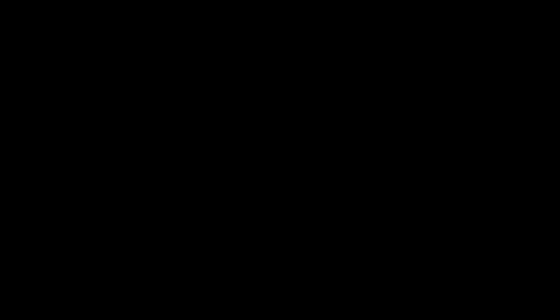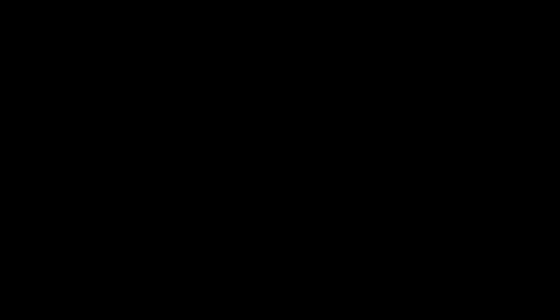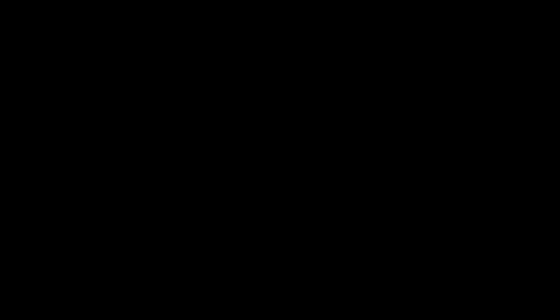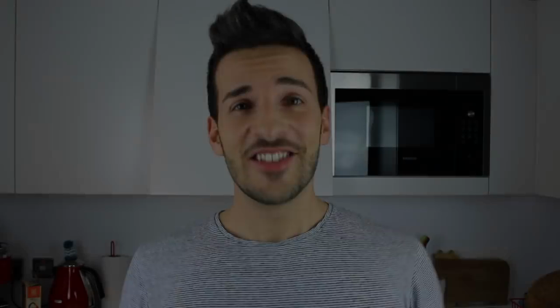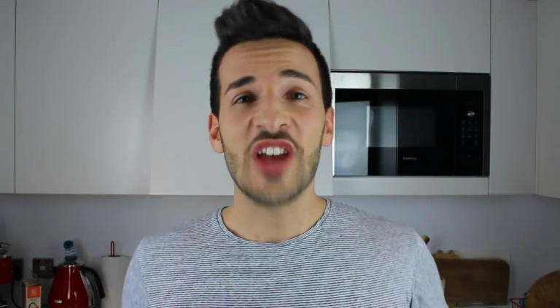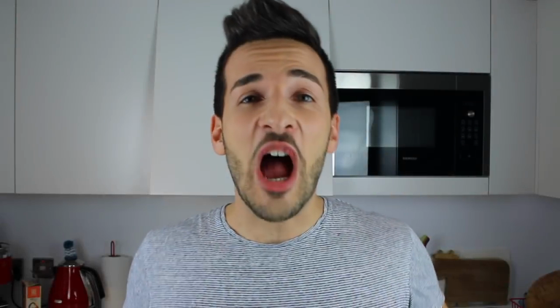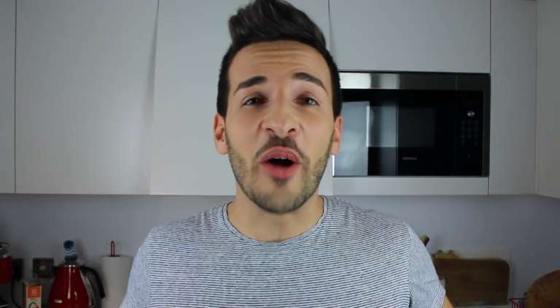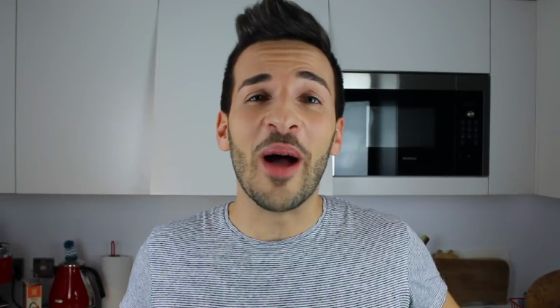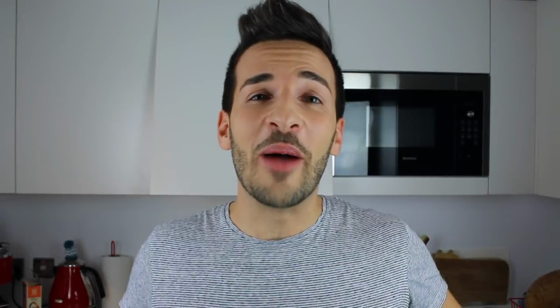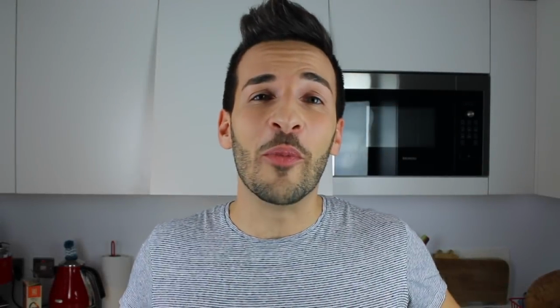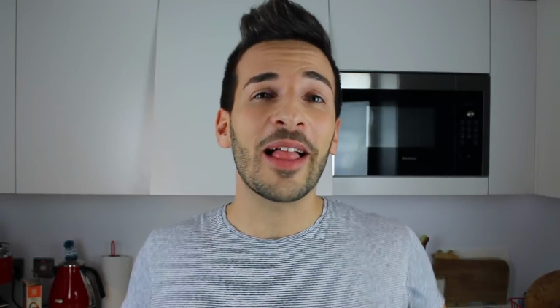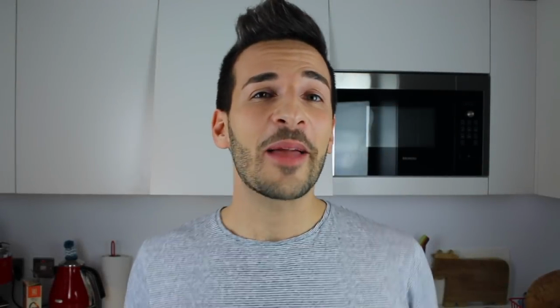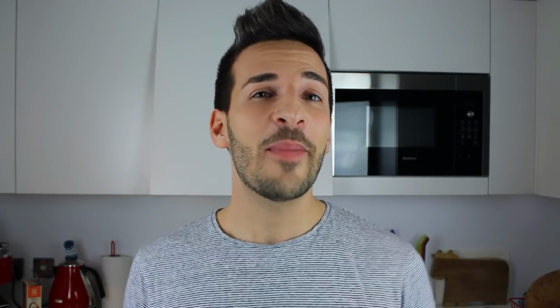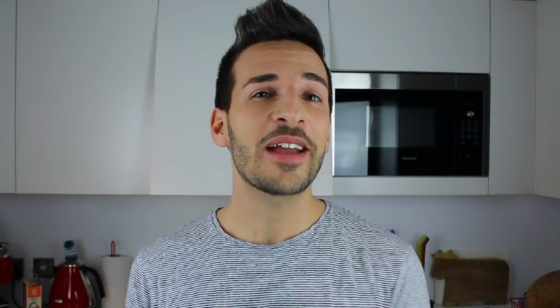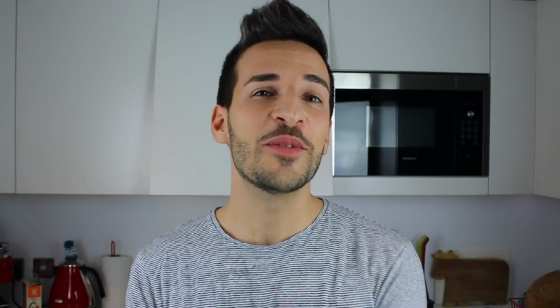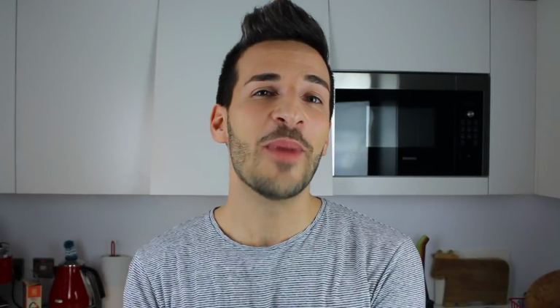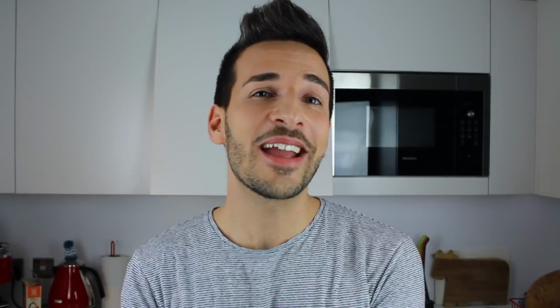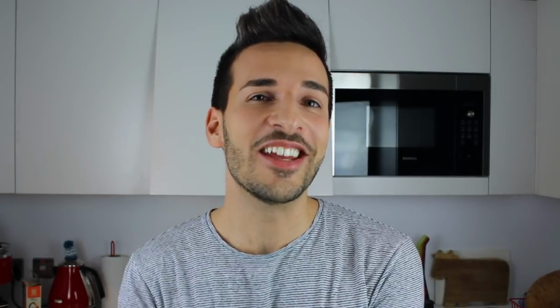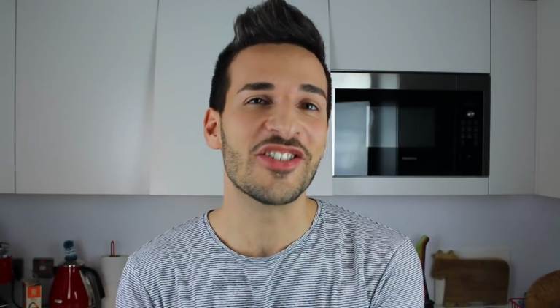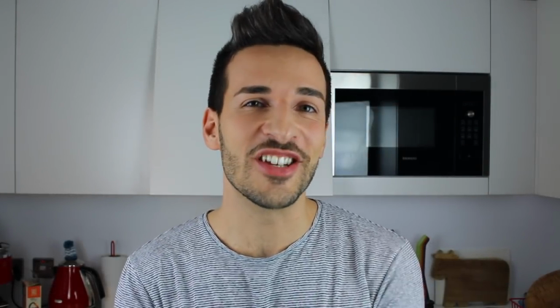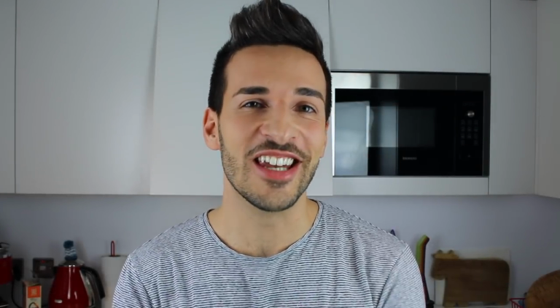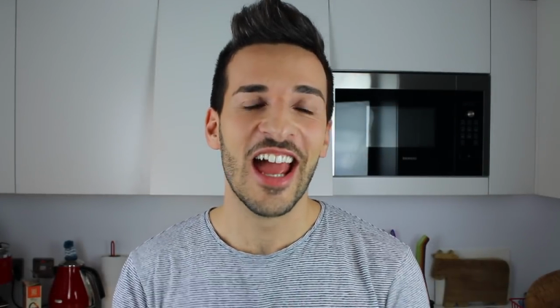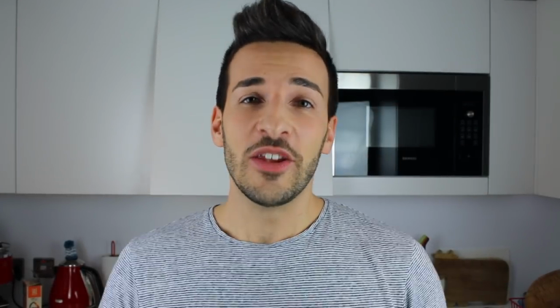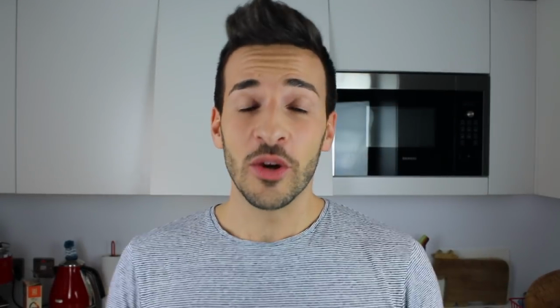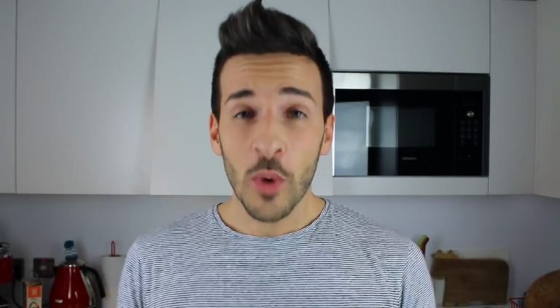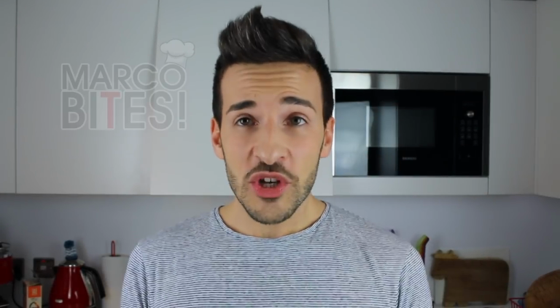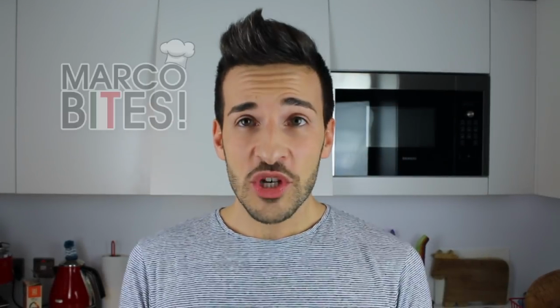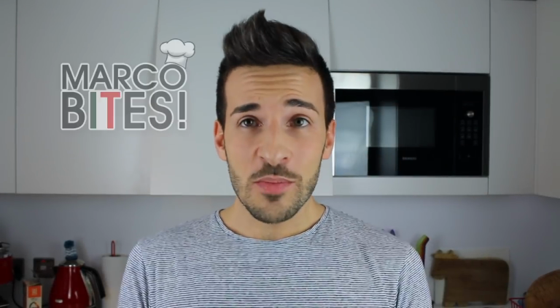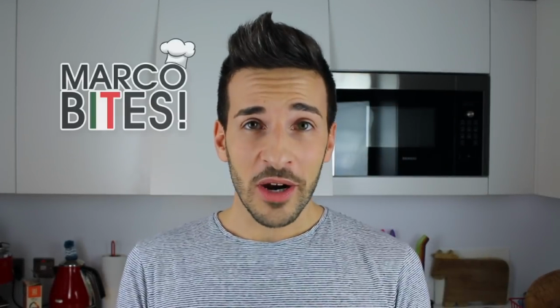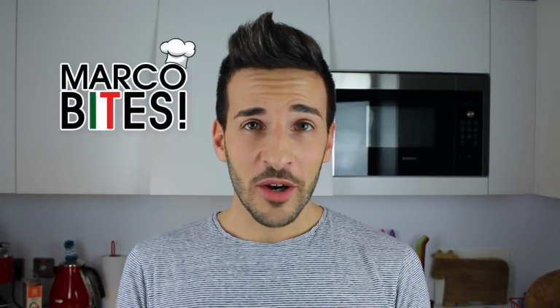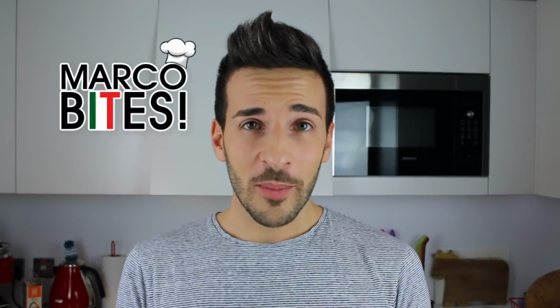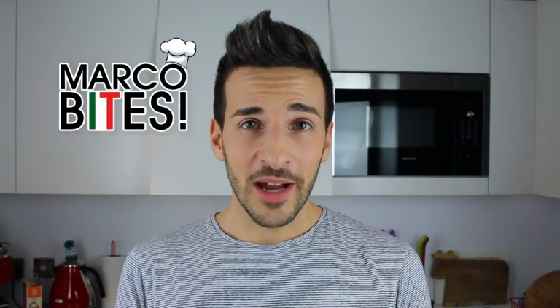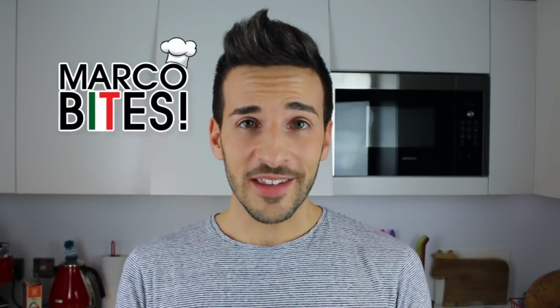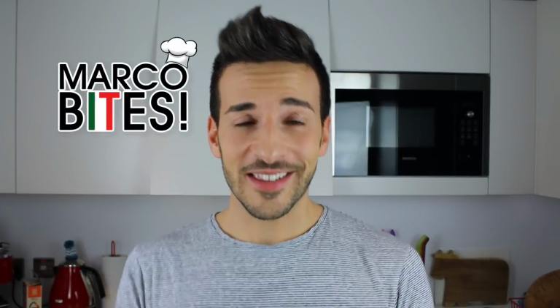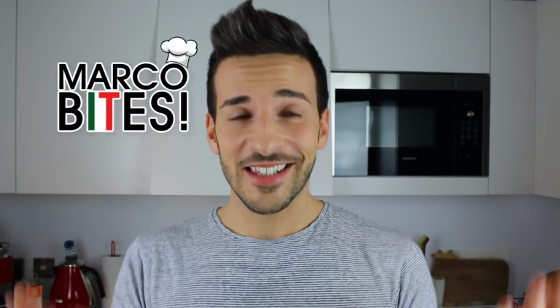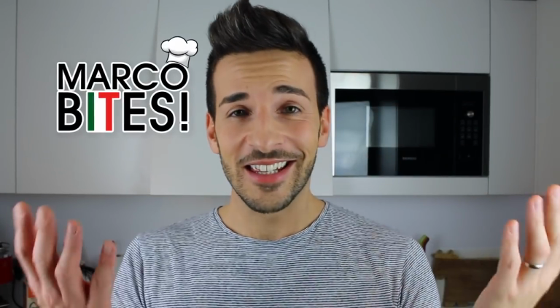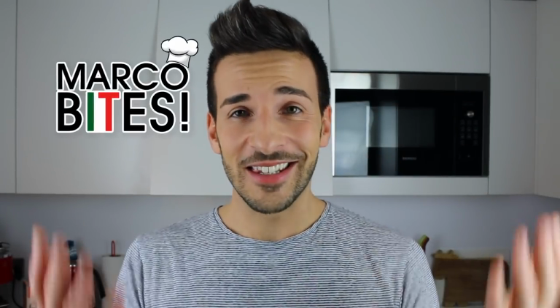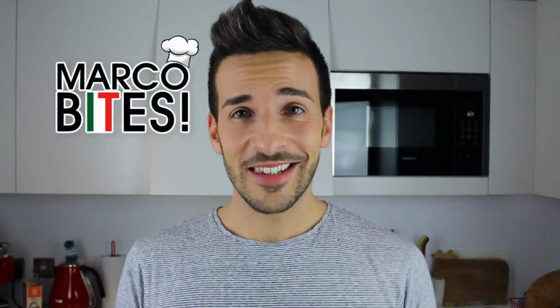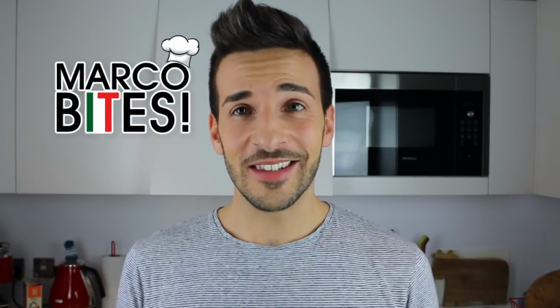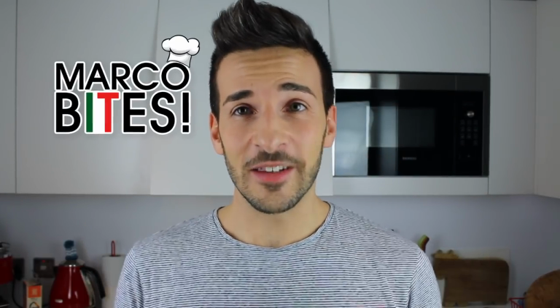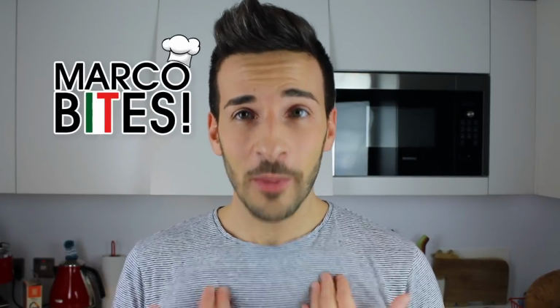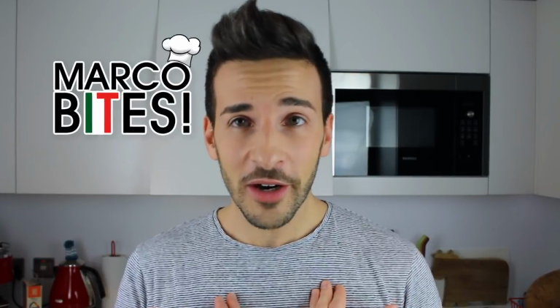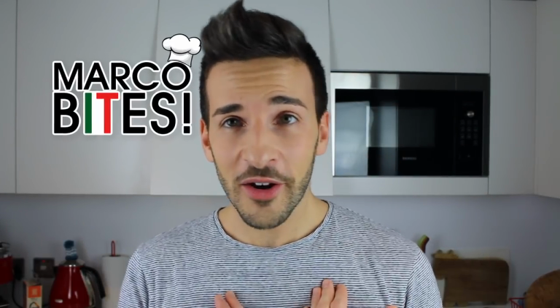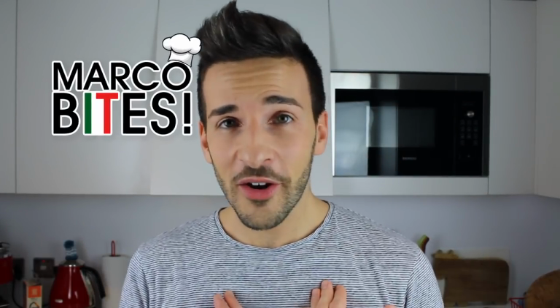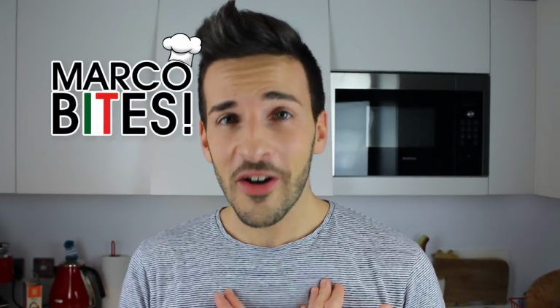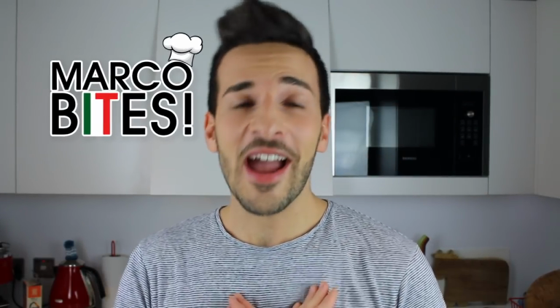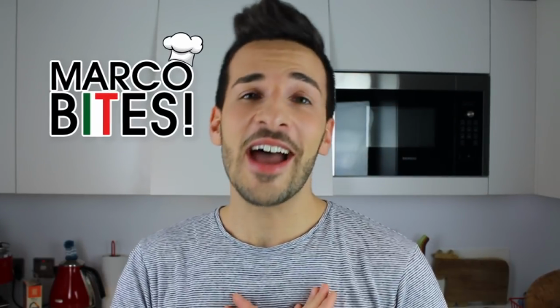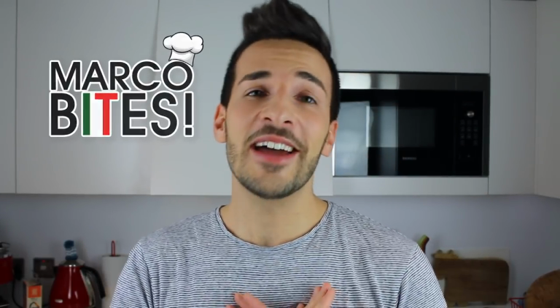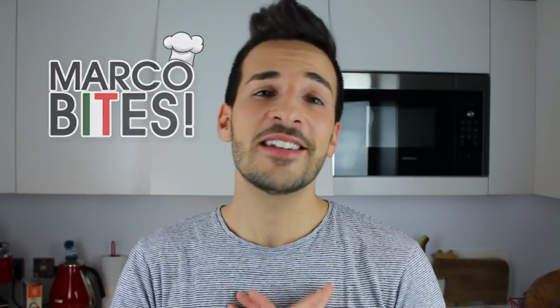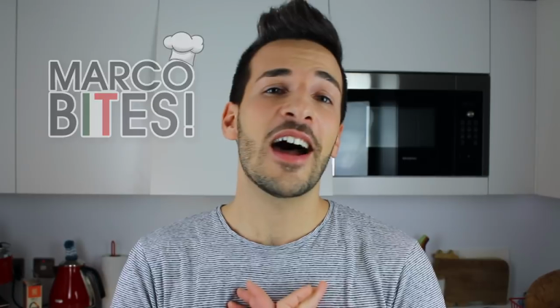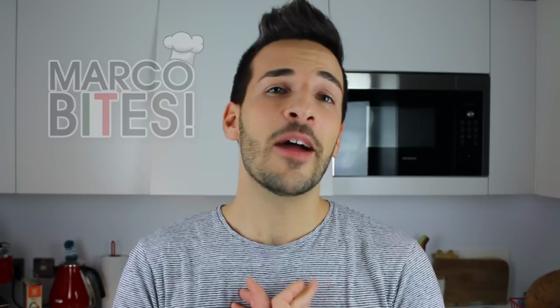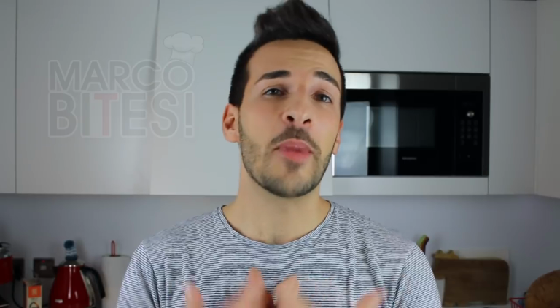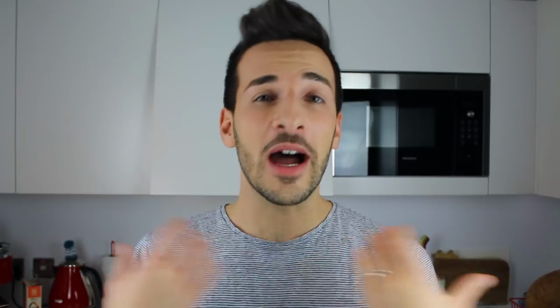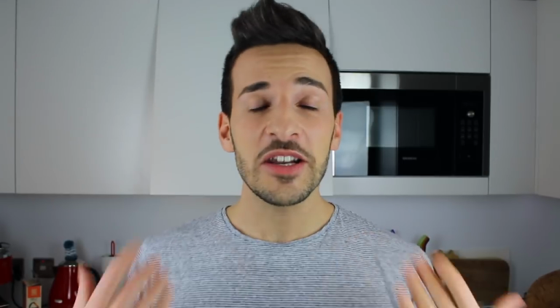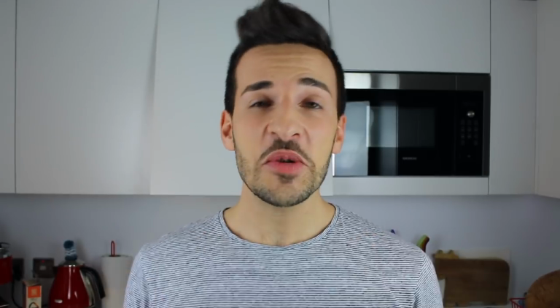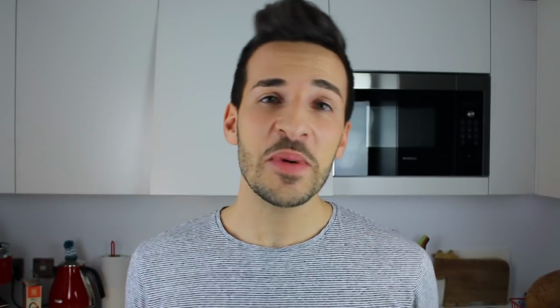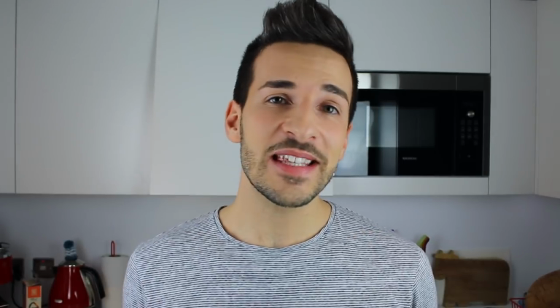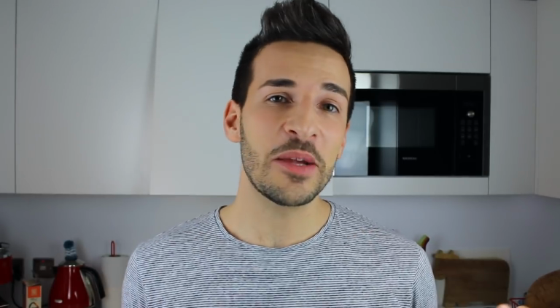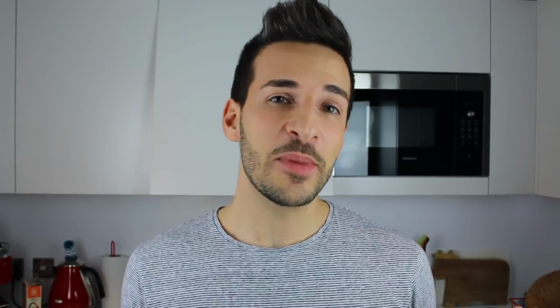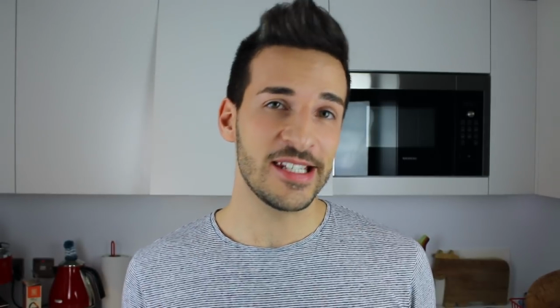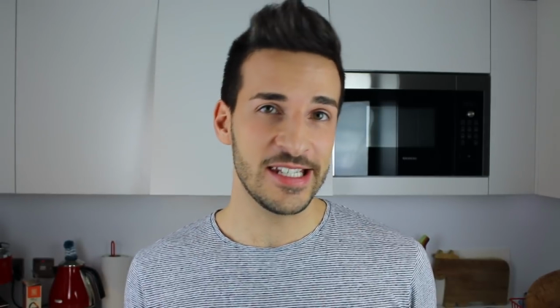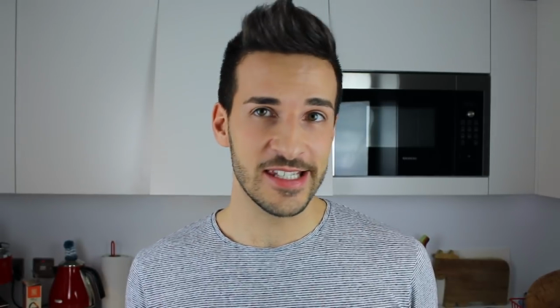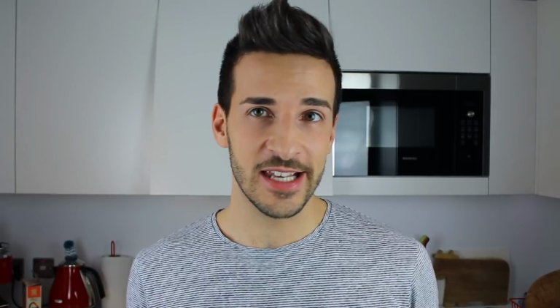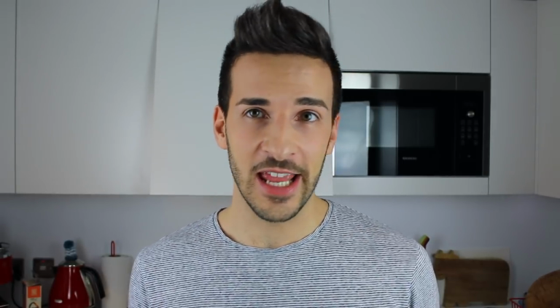Ciao and welcome back to my kitchen. You're watching Marco Bites. This is Marco and I'm 100% made in Italy.